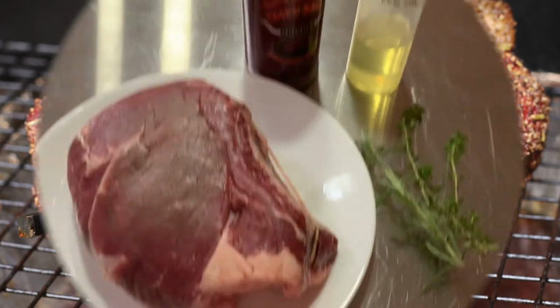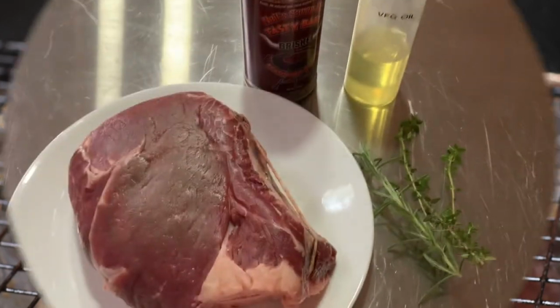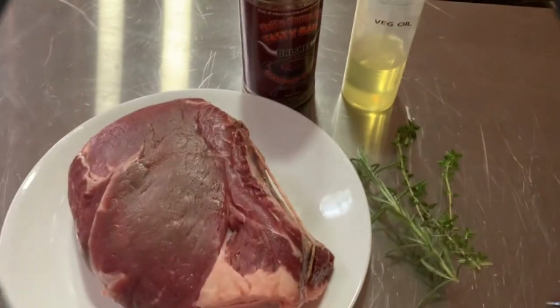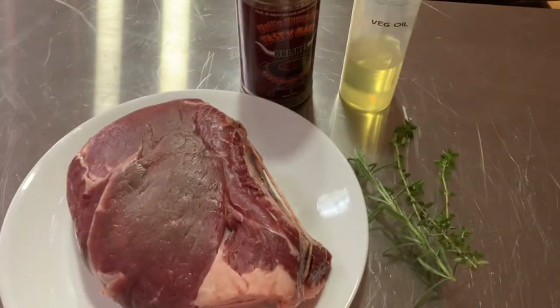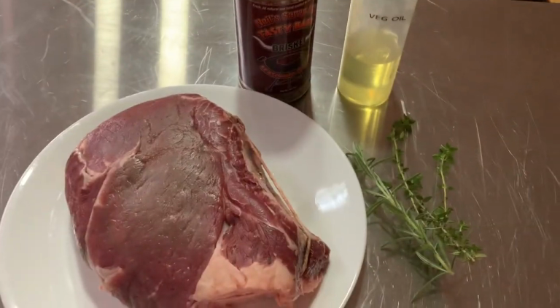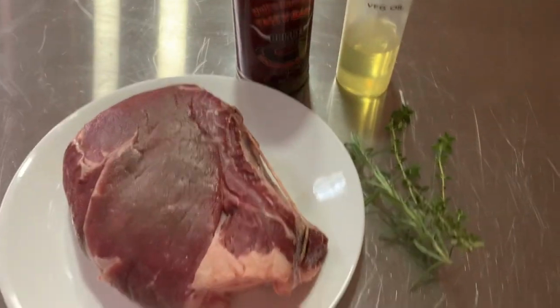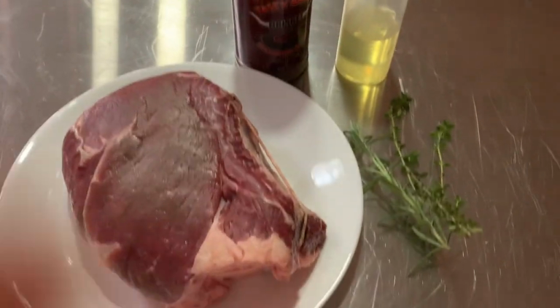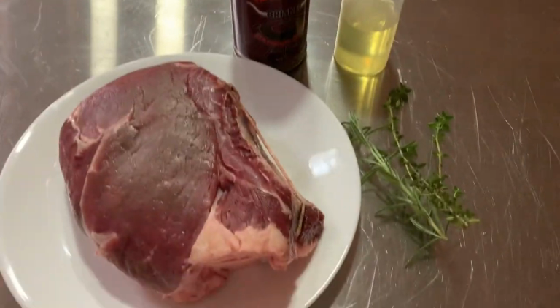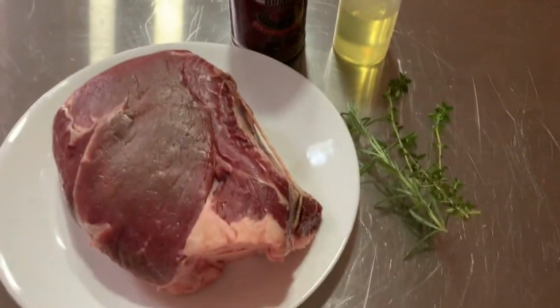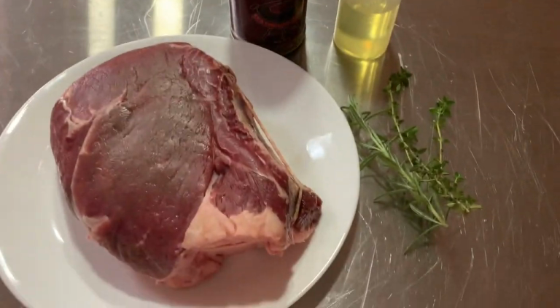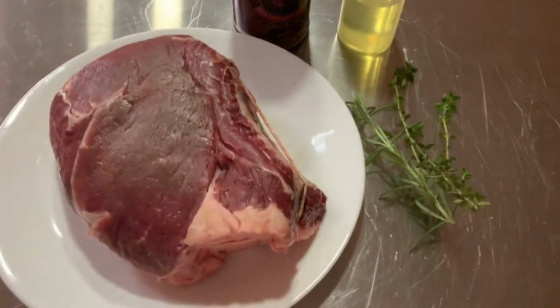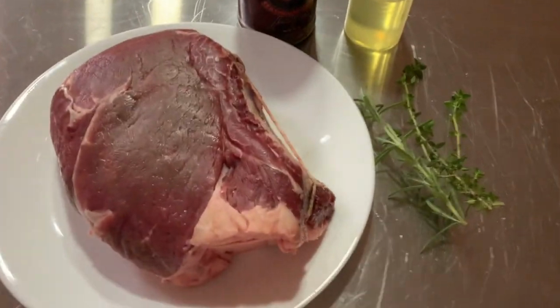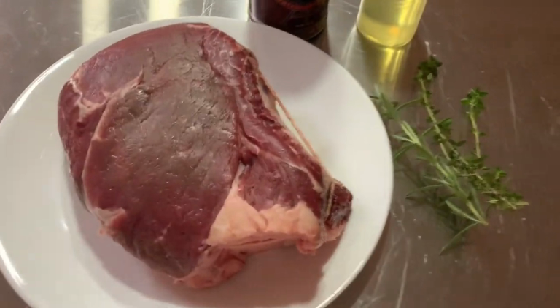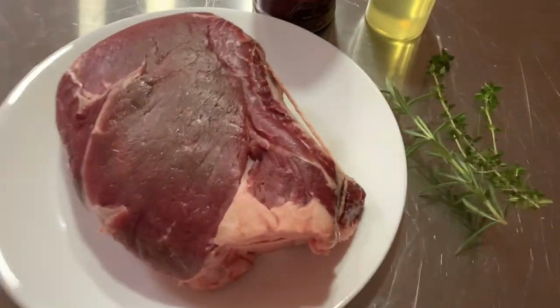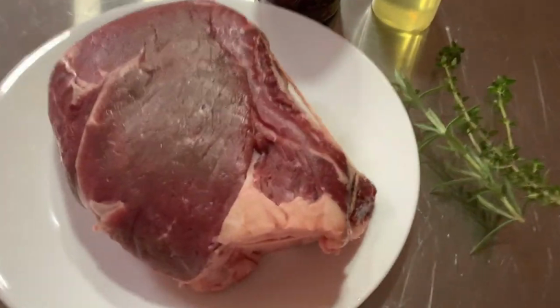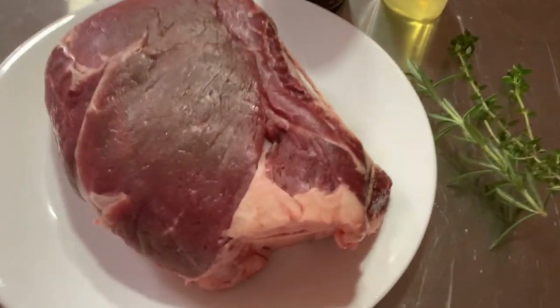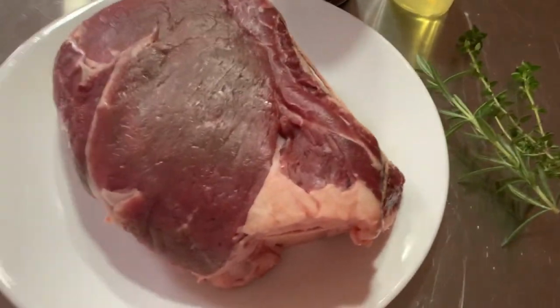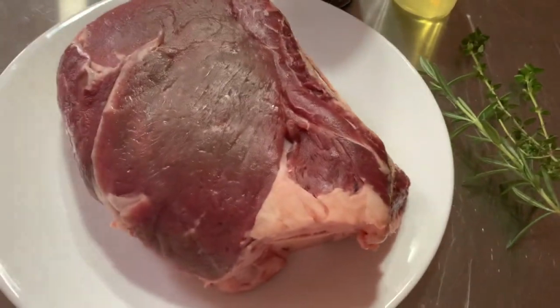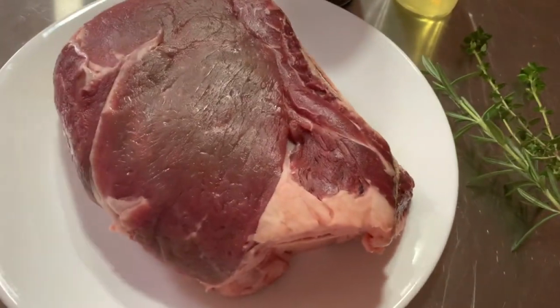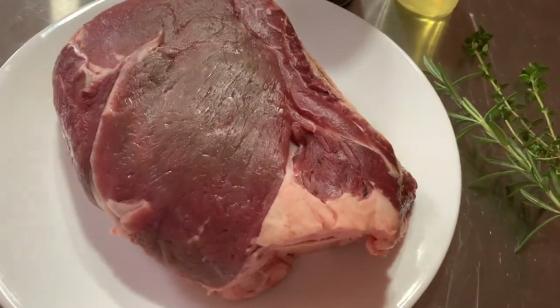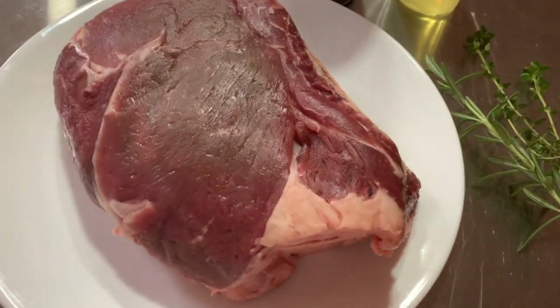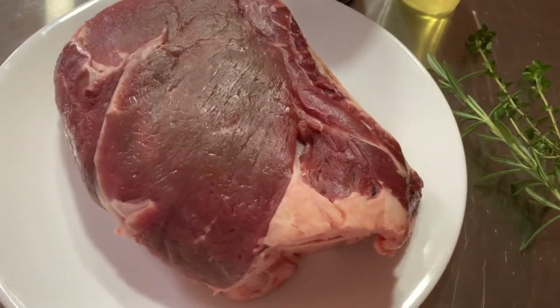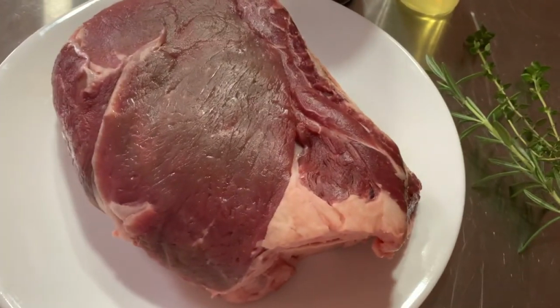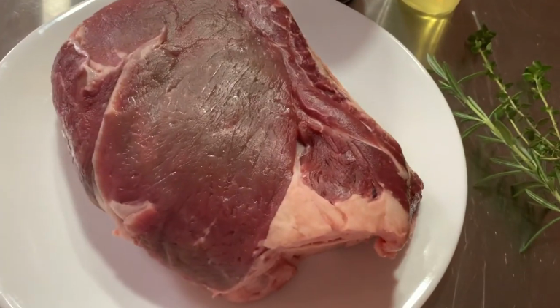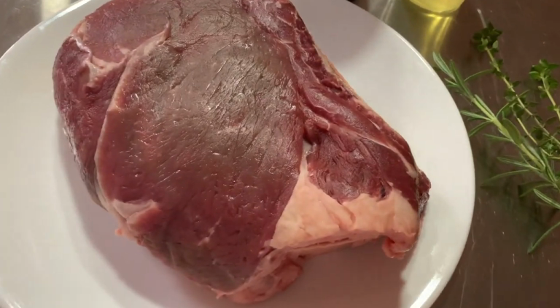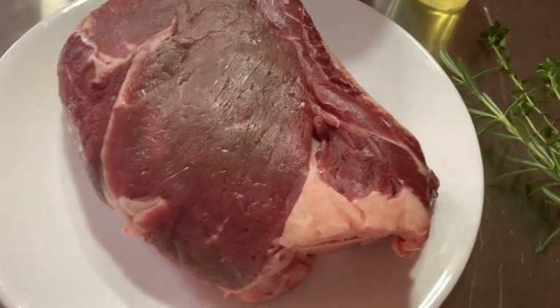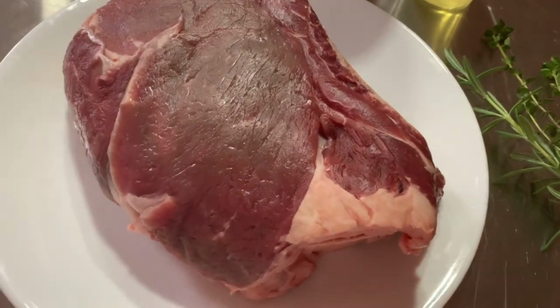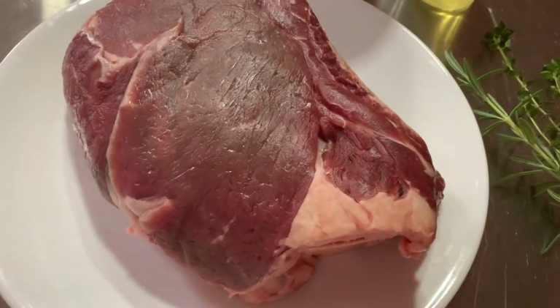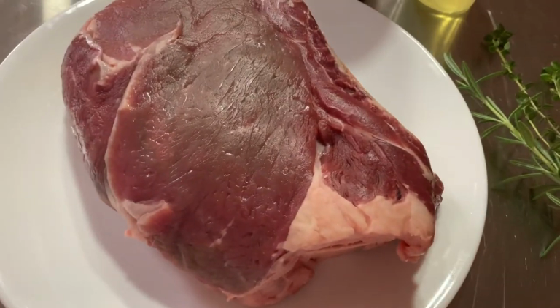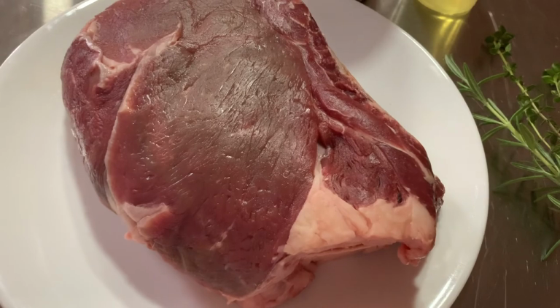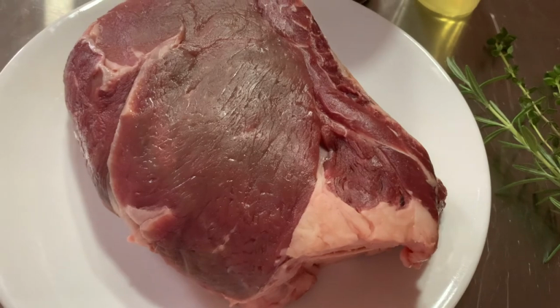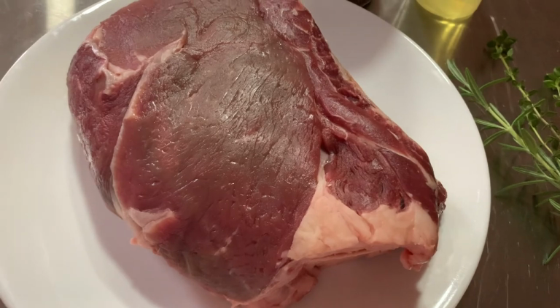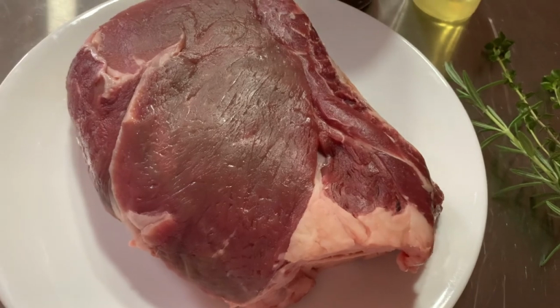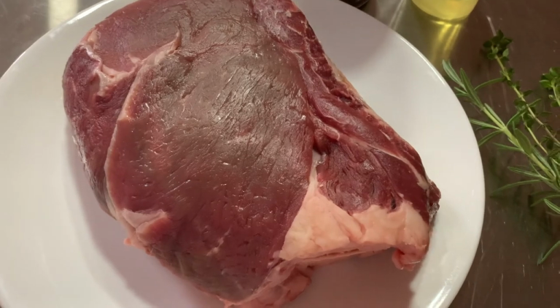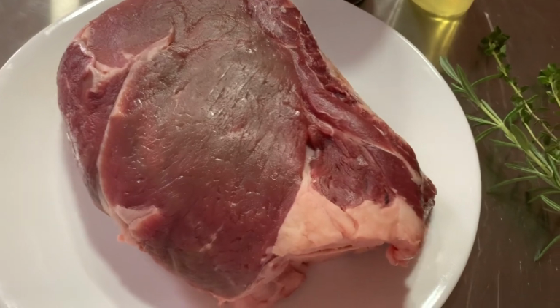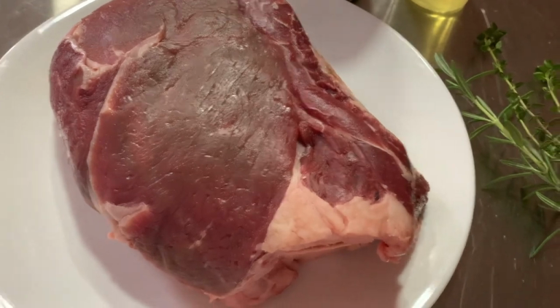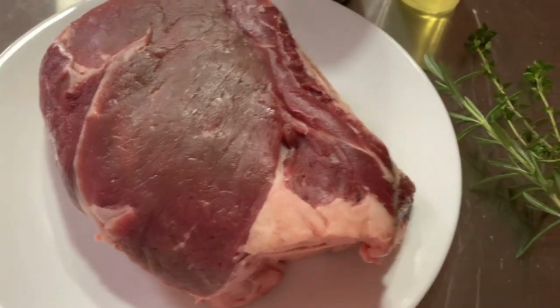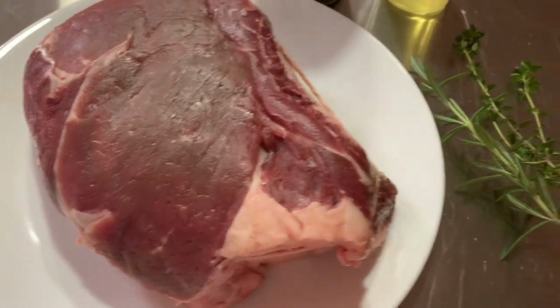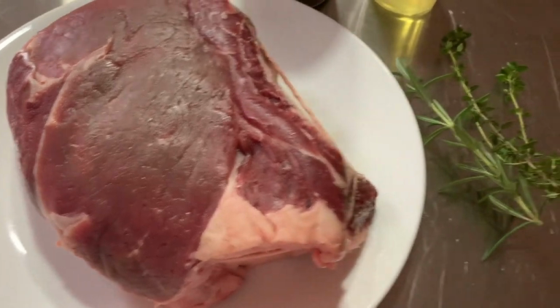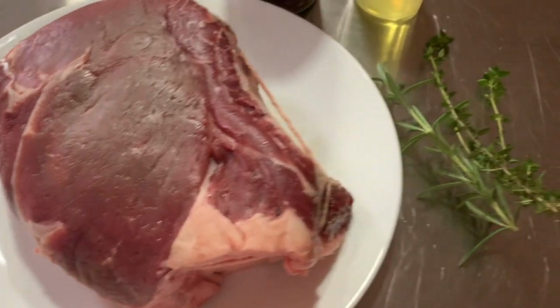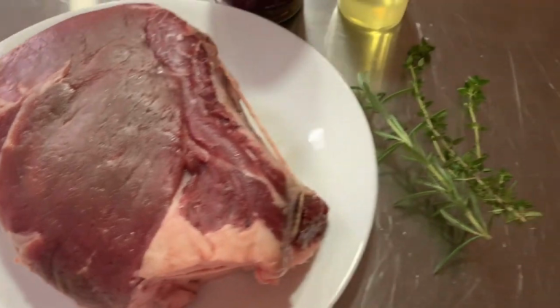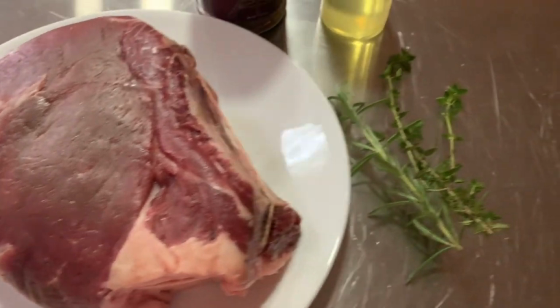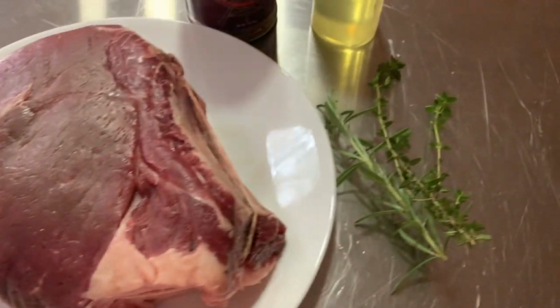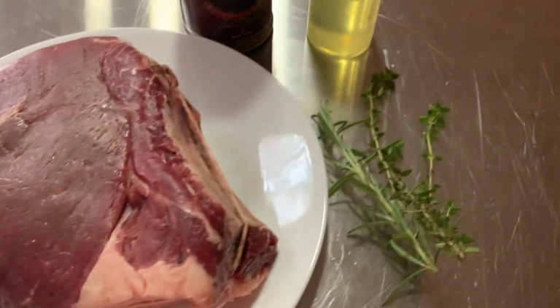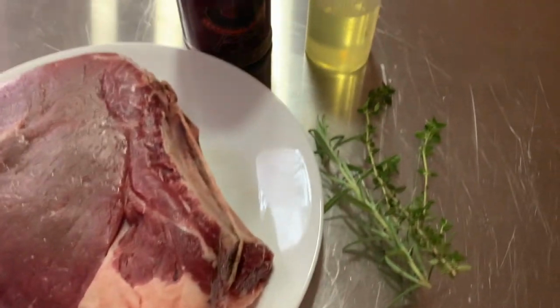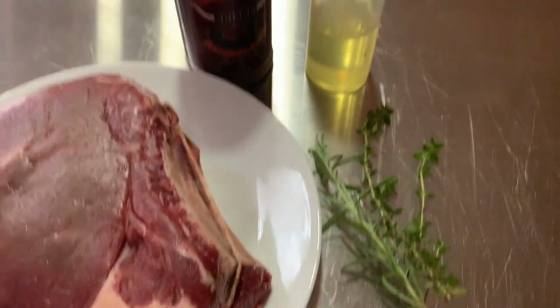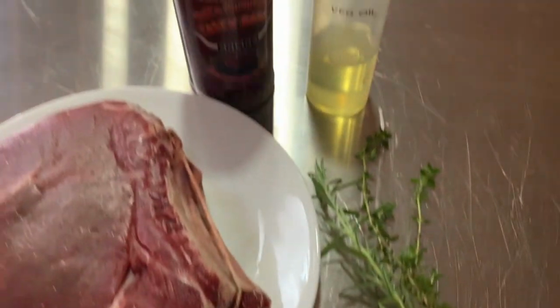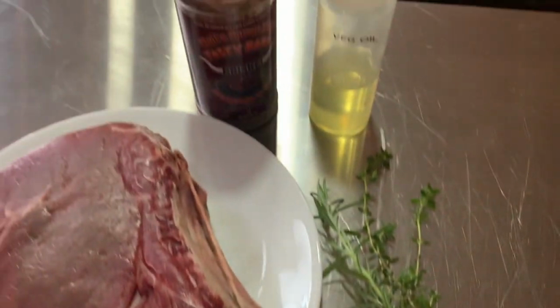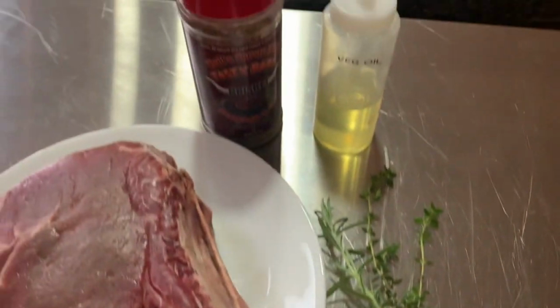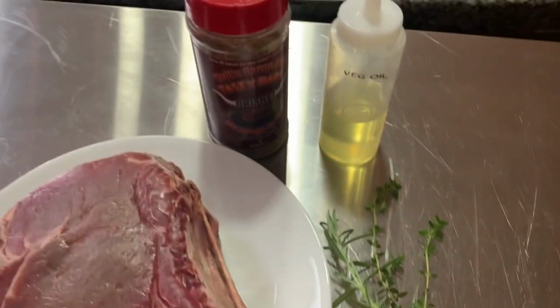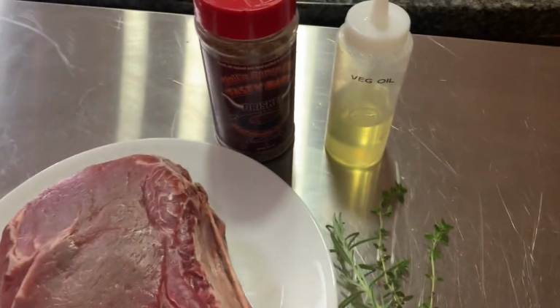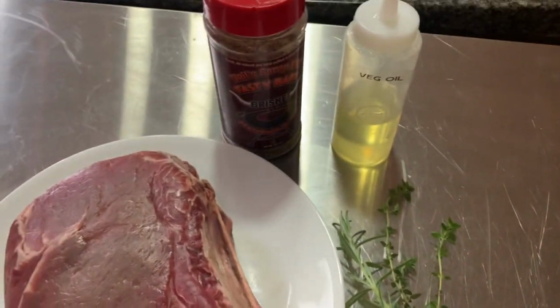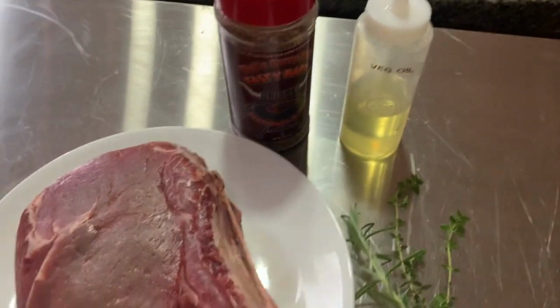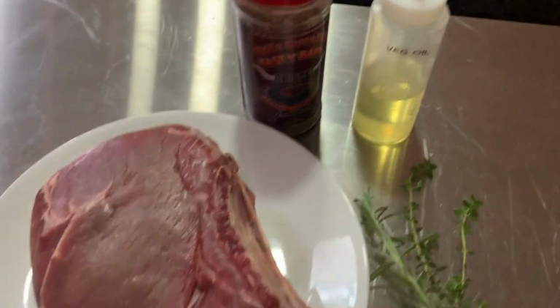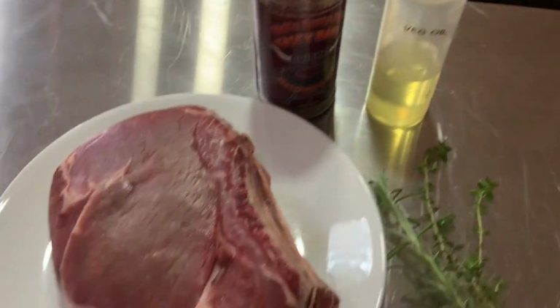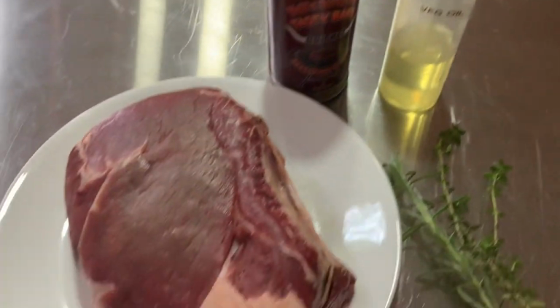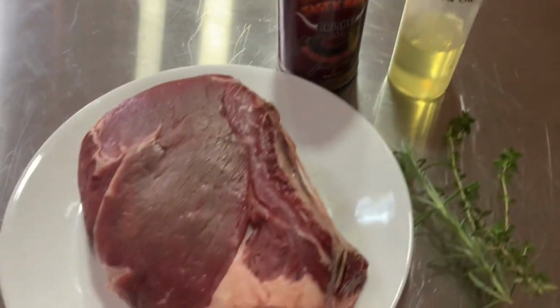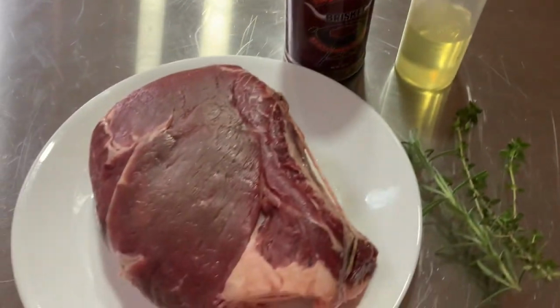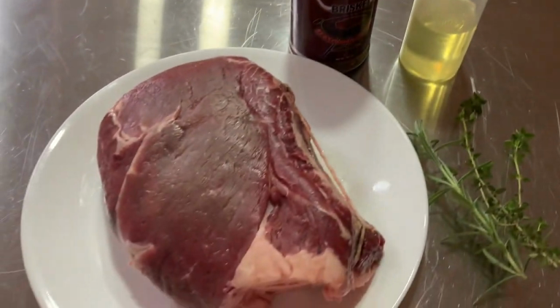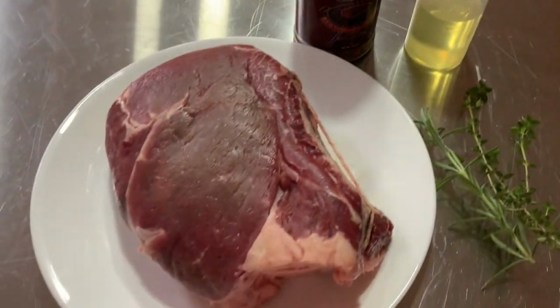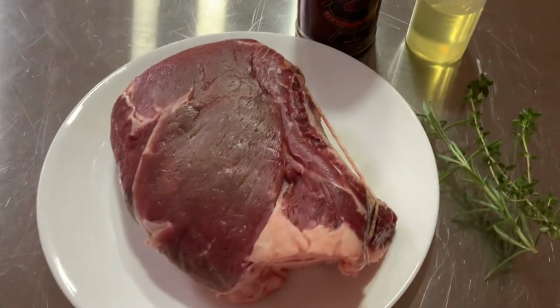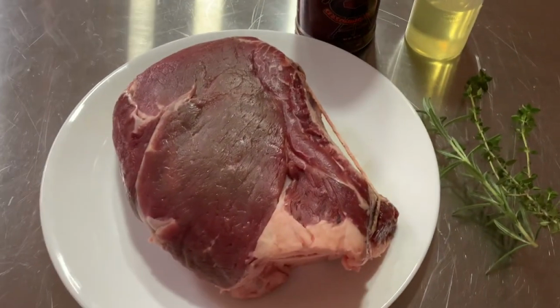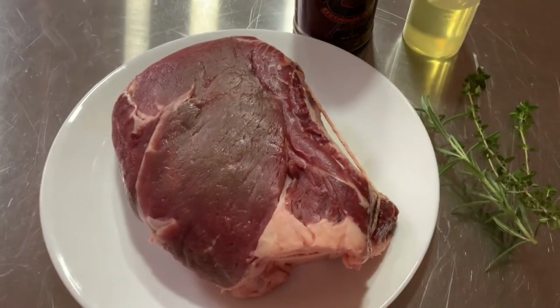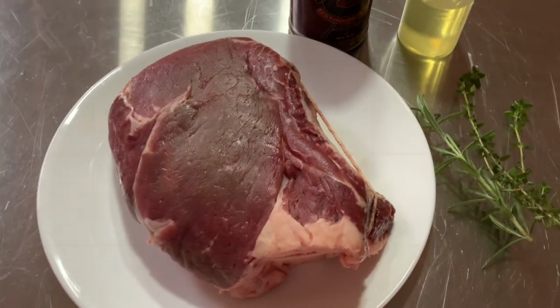I'm gonna do a tutorial on a smoked rib roast beef roast. Let's go start the grill.